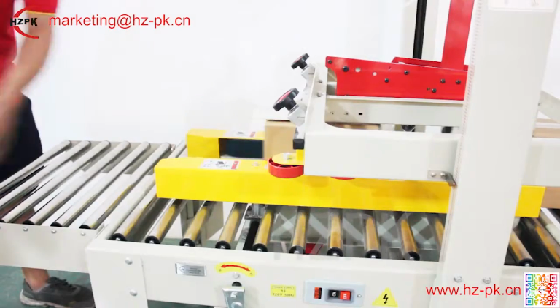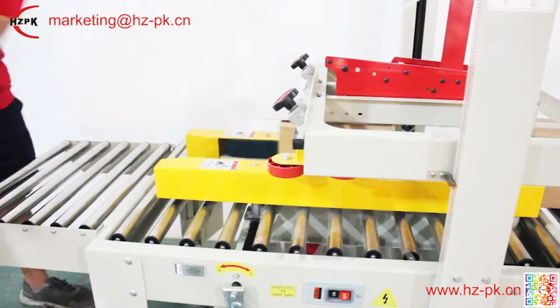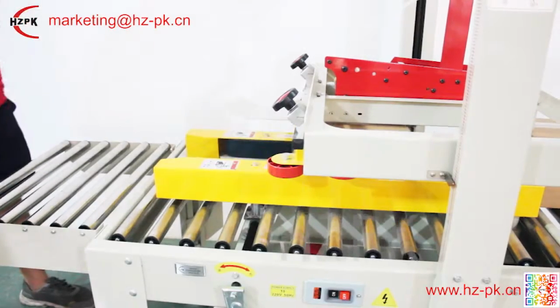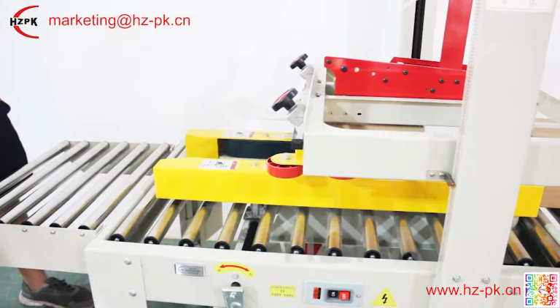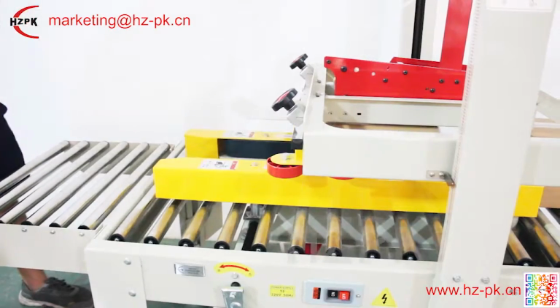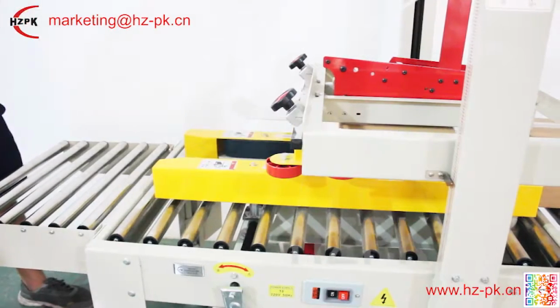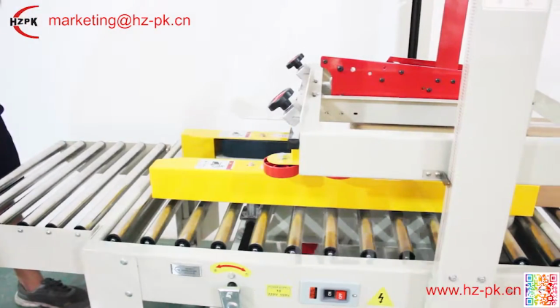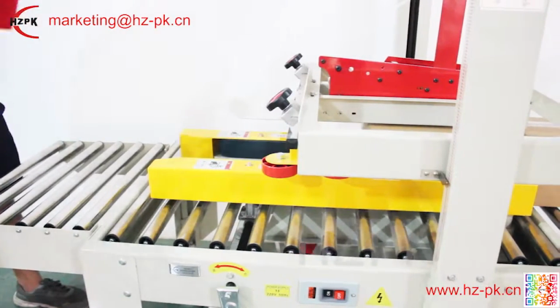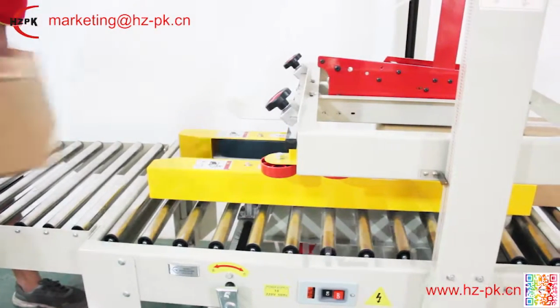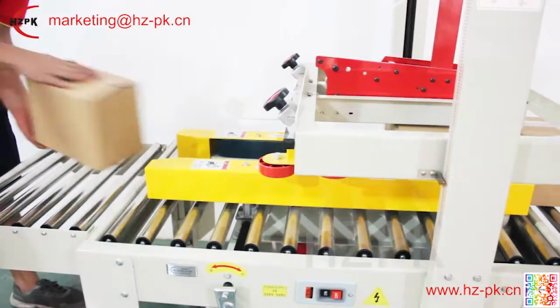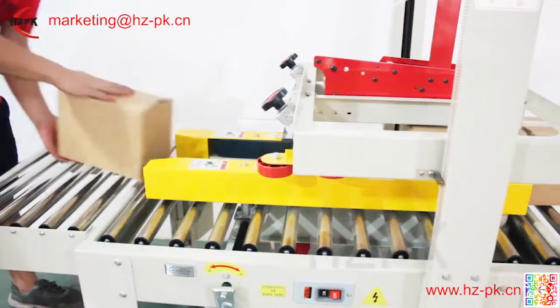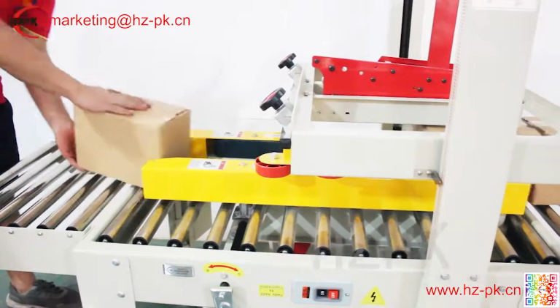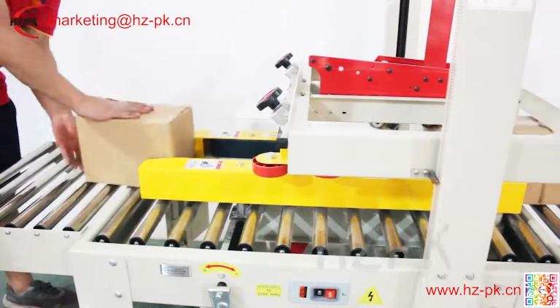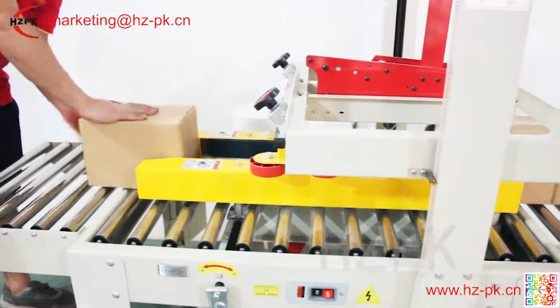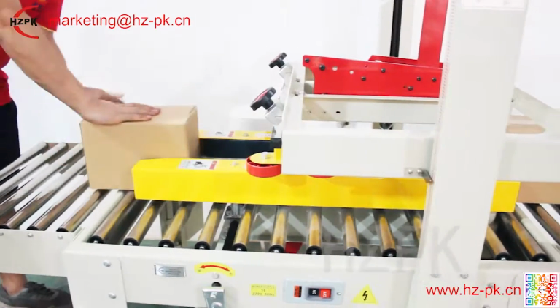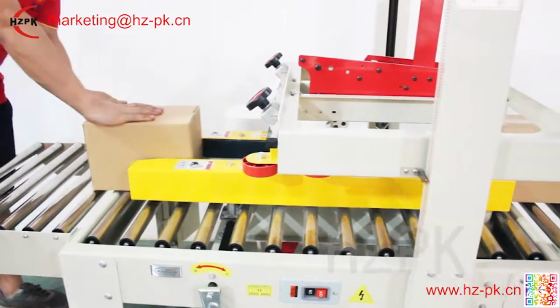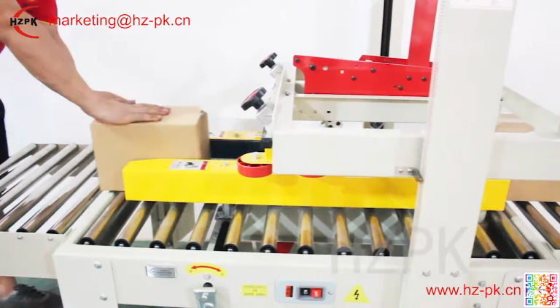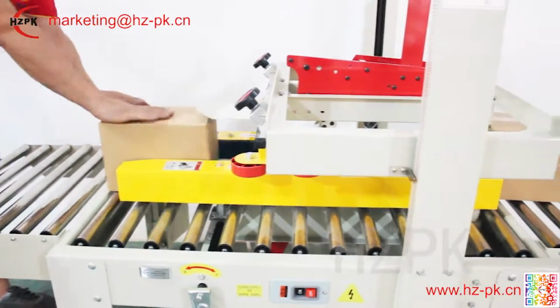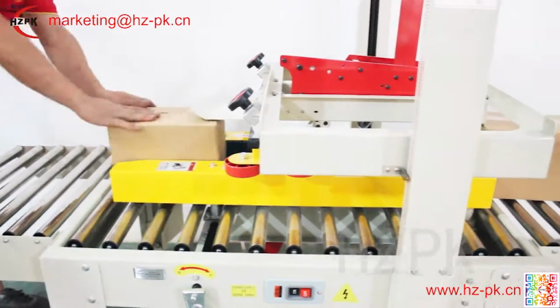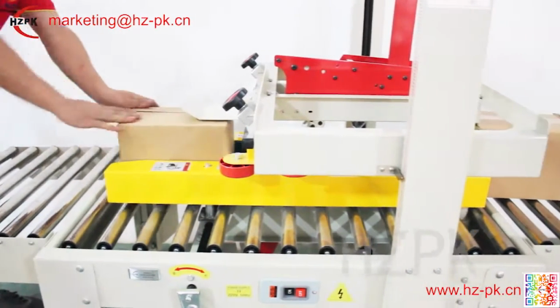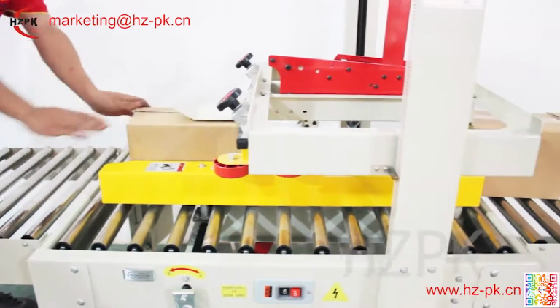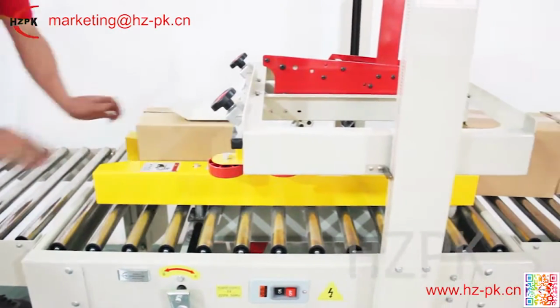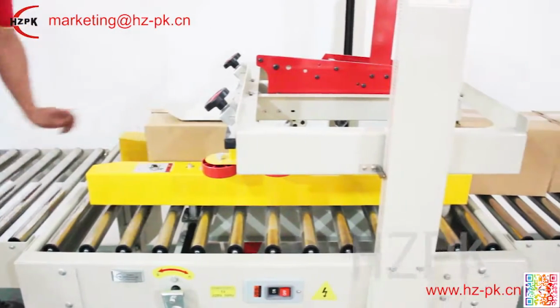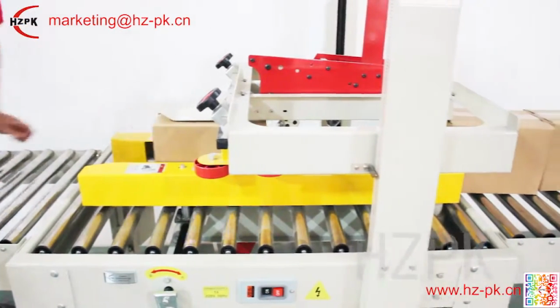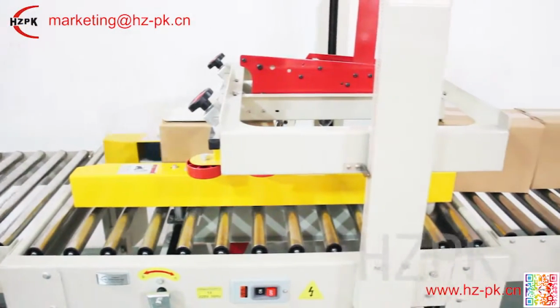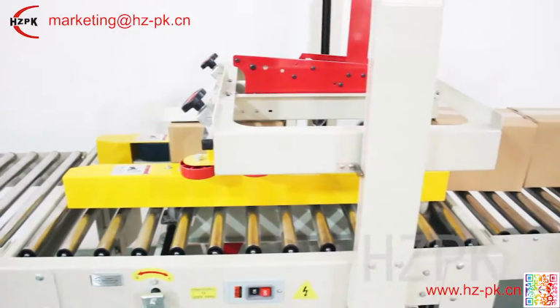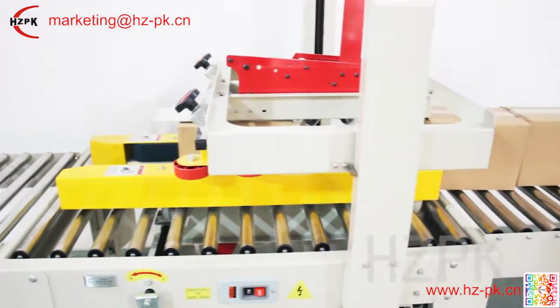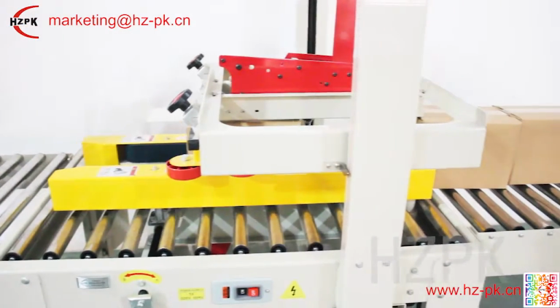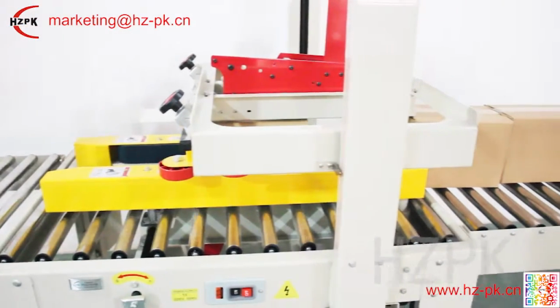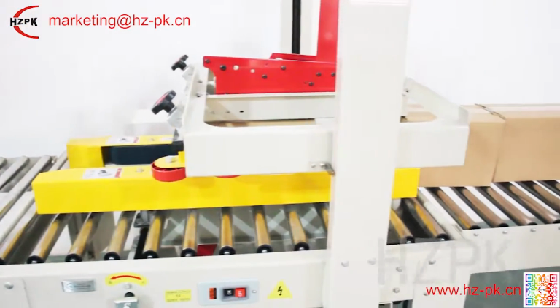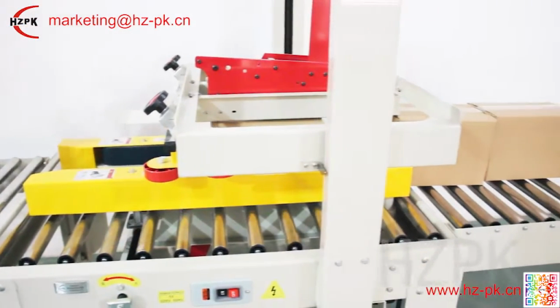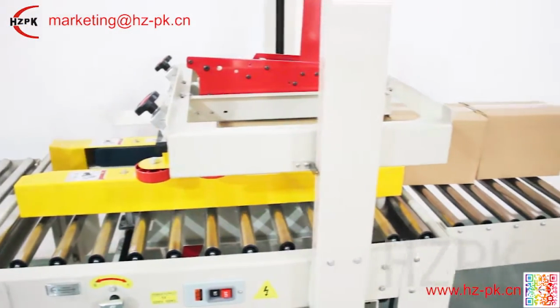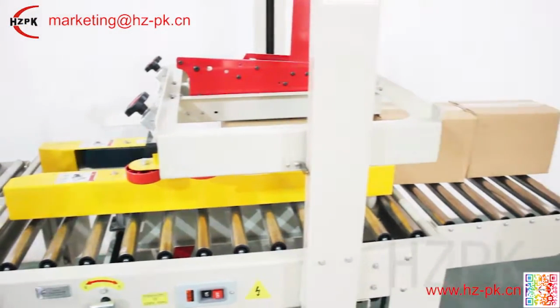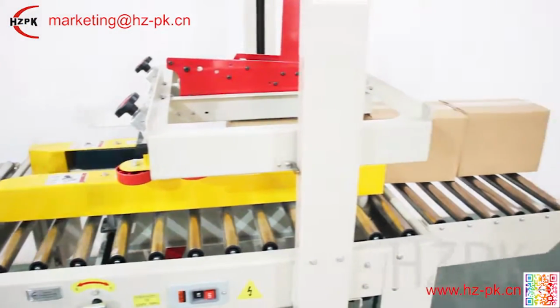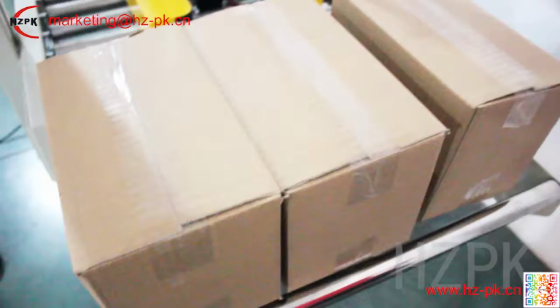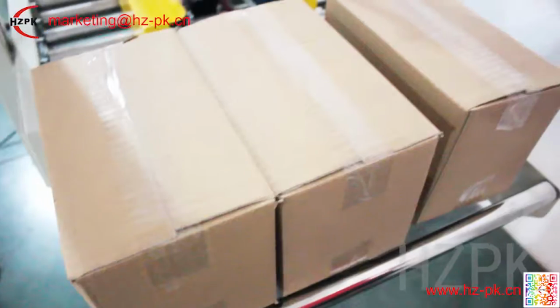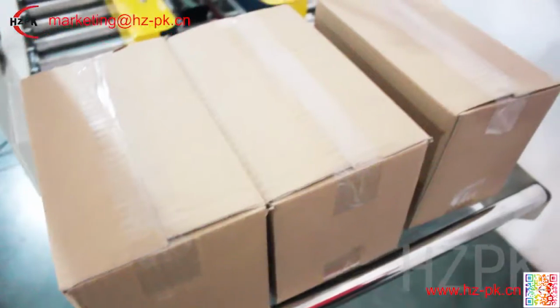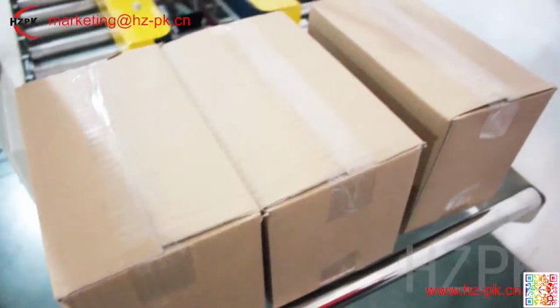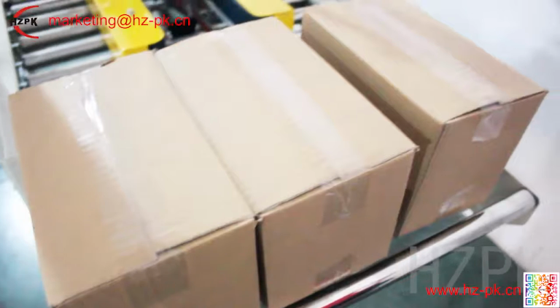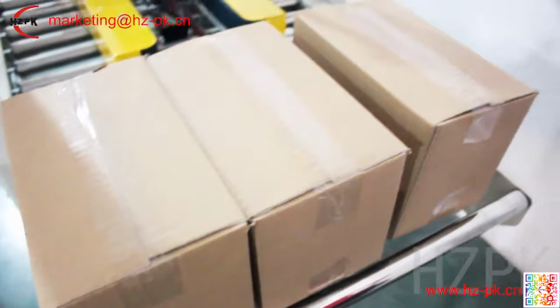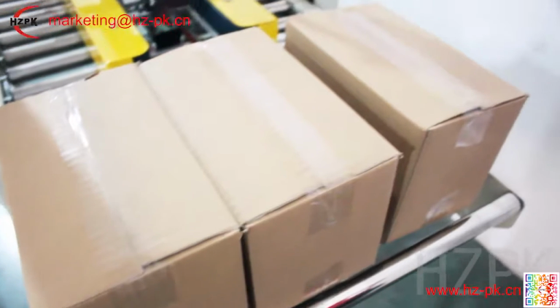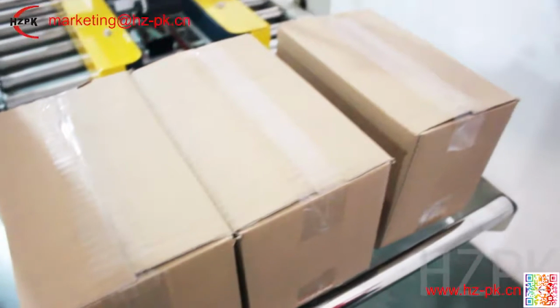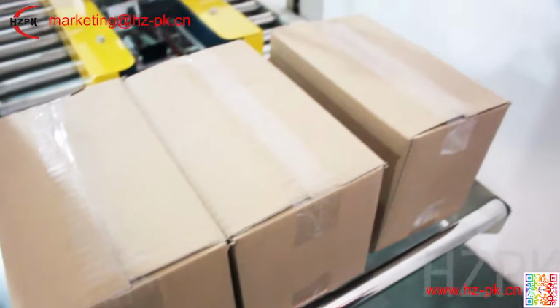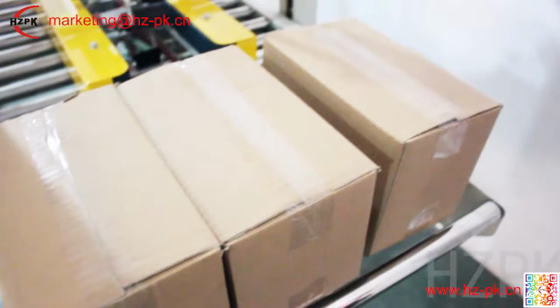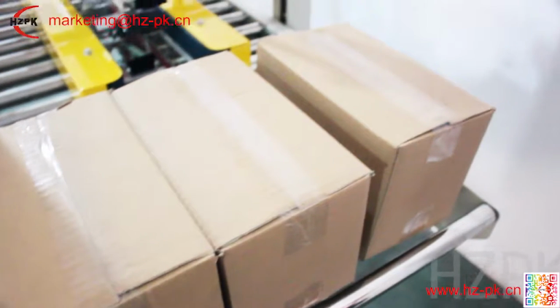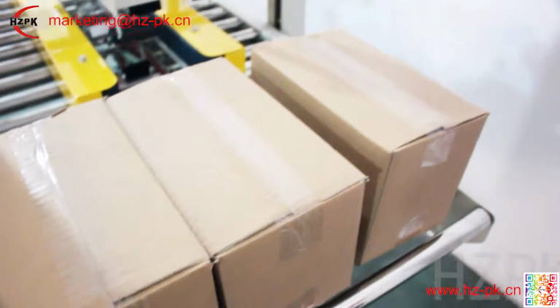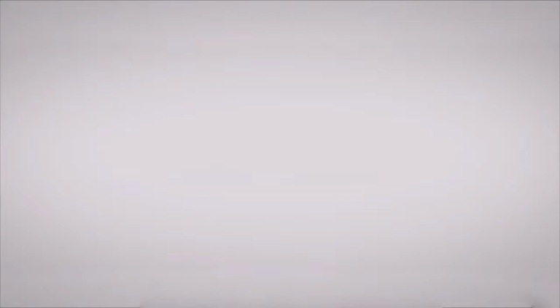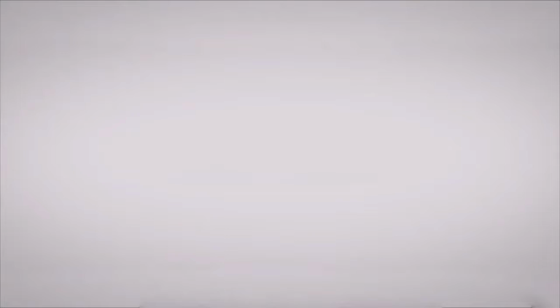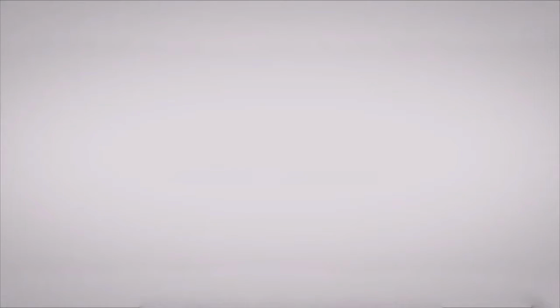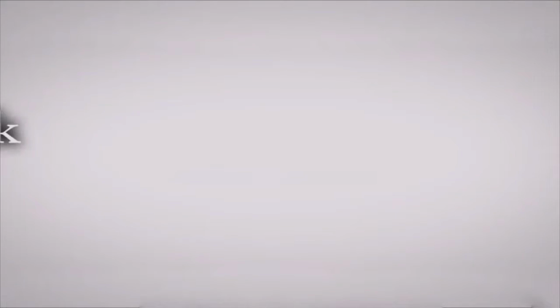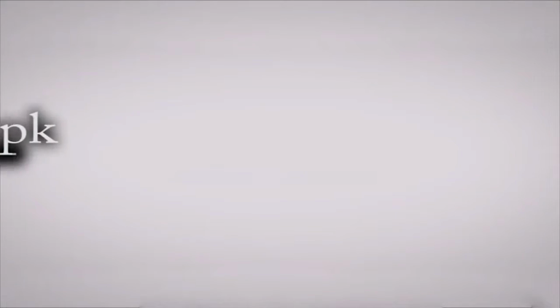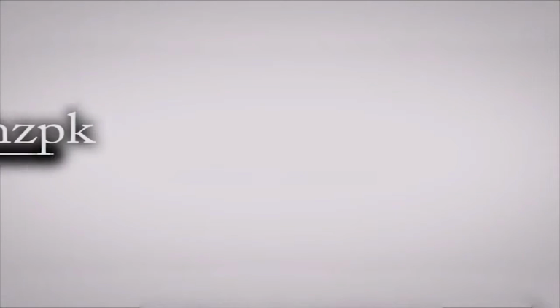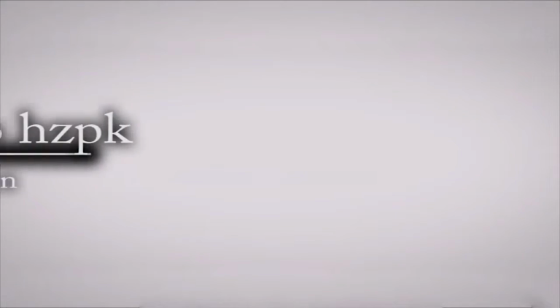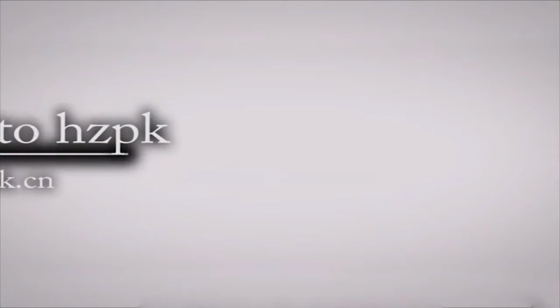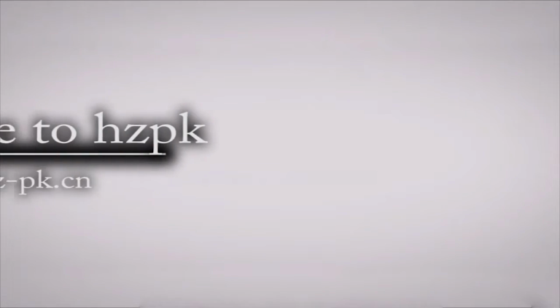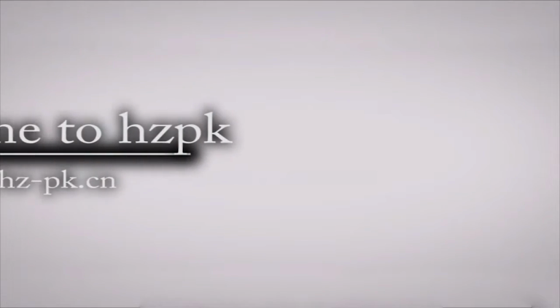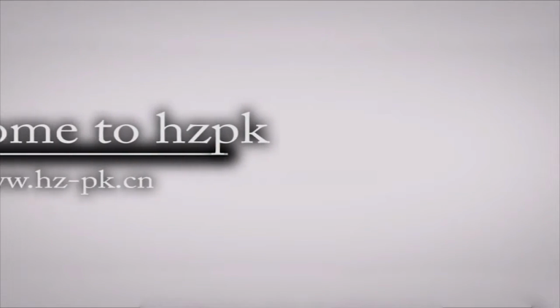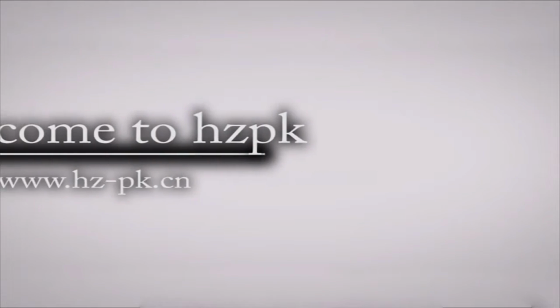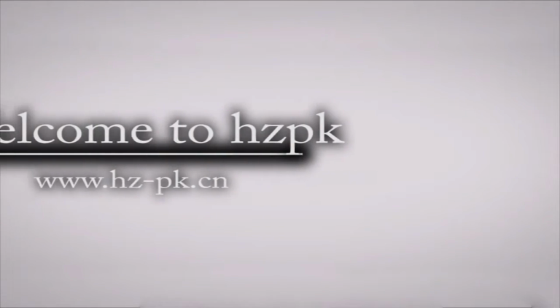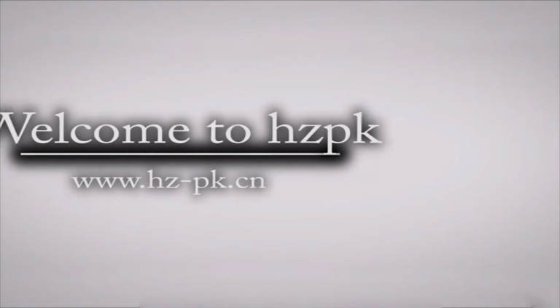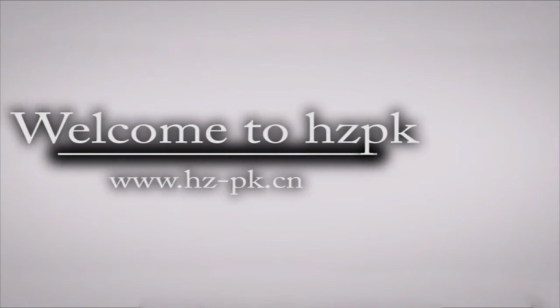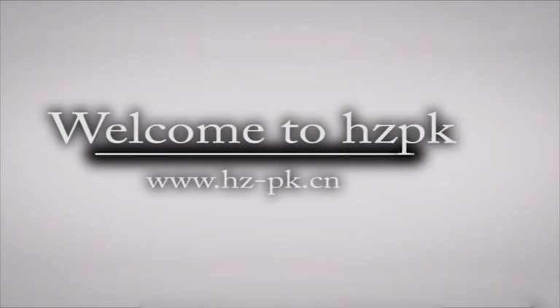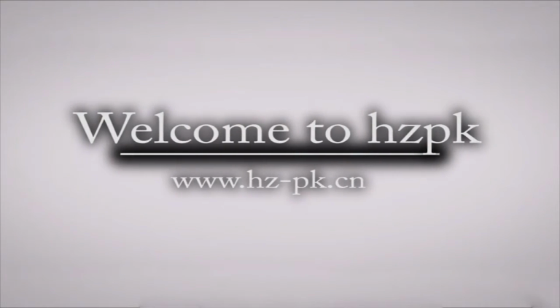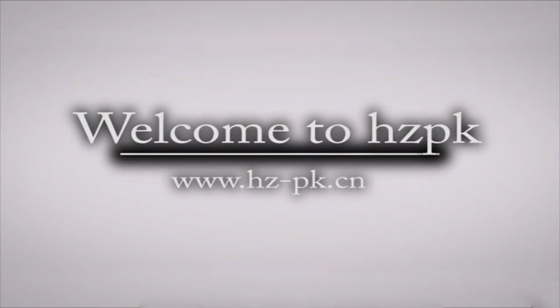The machine is widely used in the fields of electrical, domestic, textiles, food stamps, general merchandise, medicine and chemical.